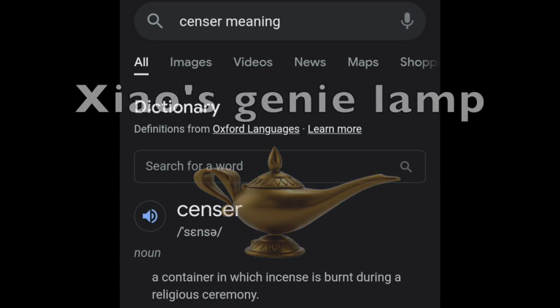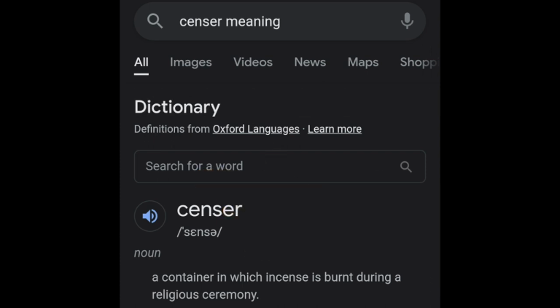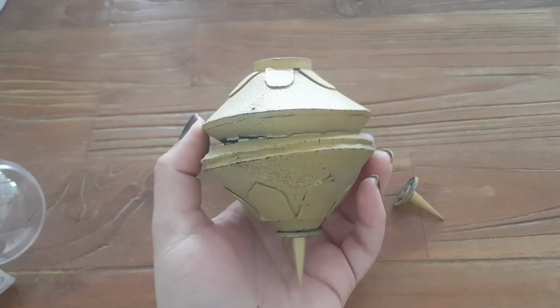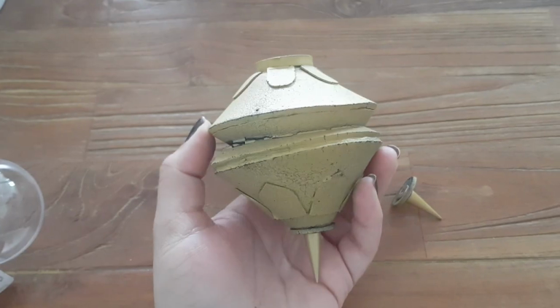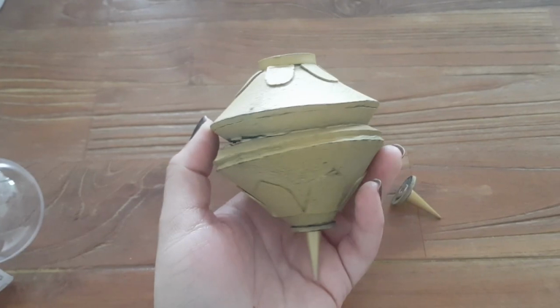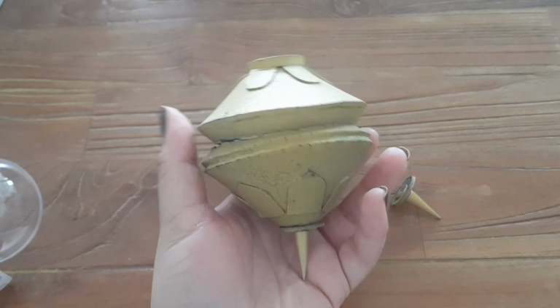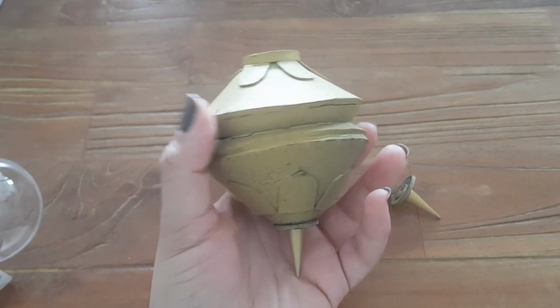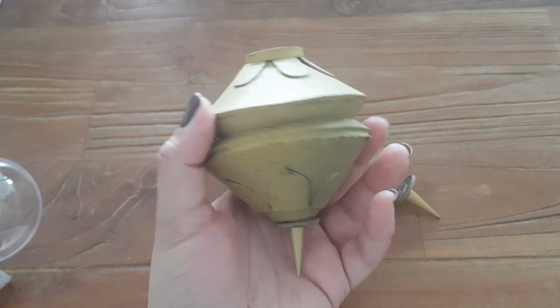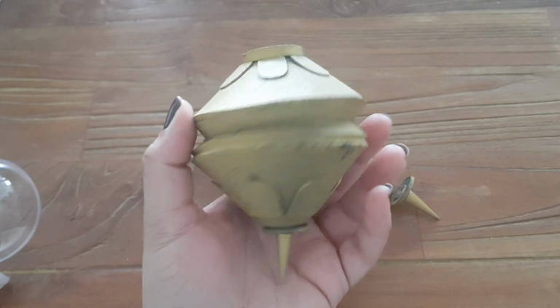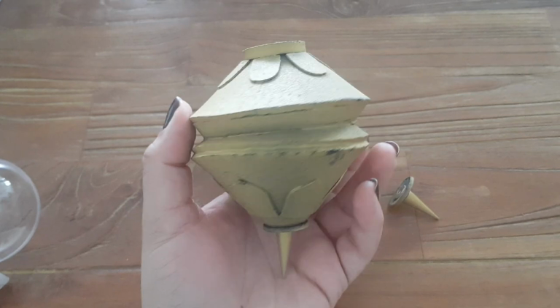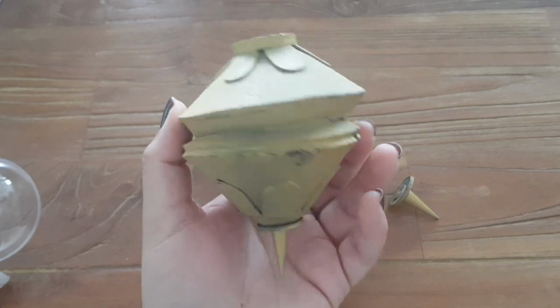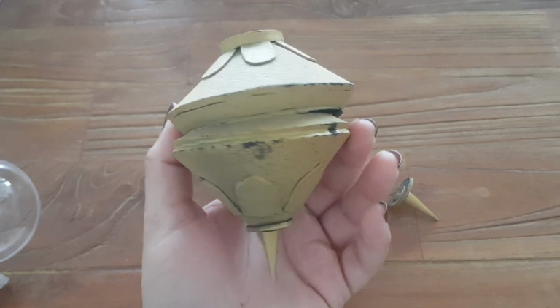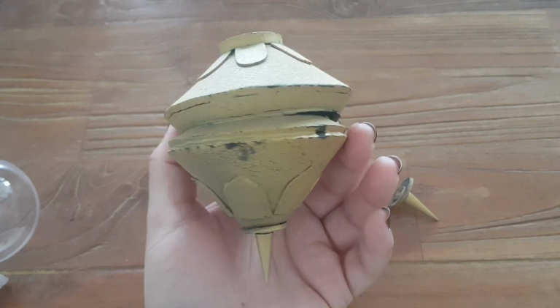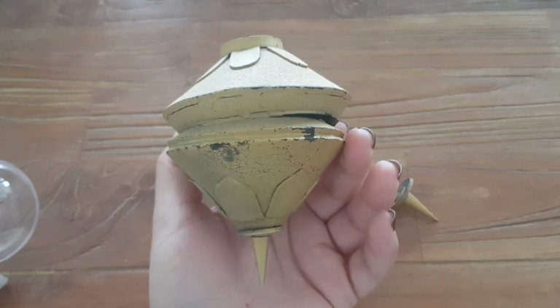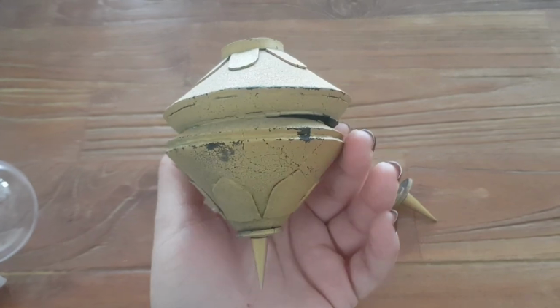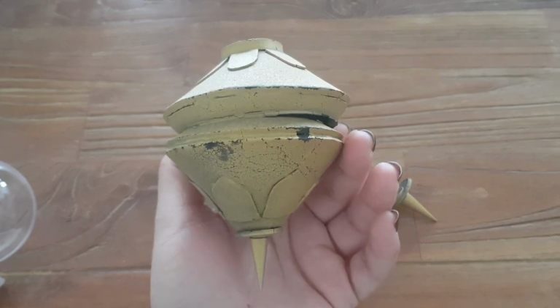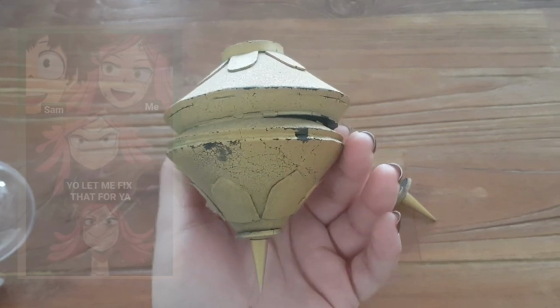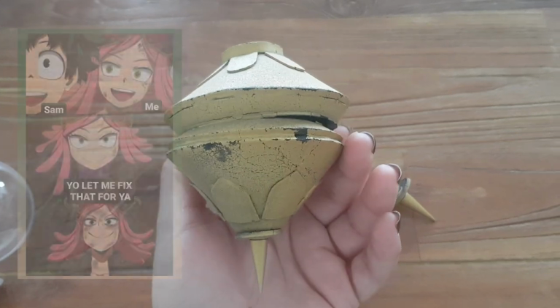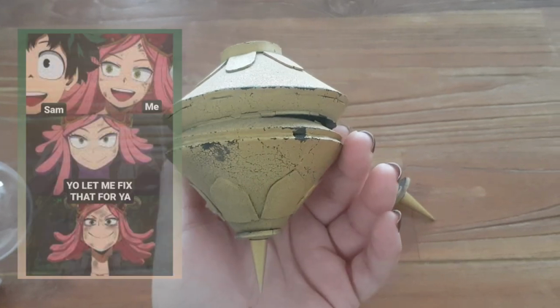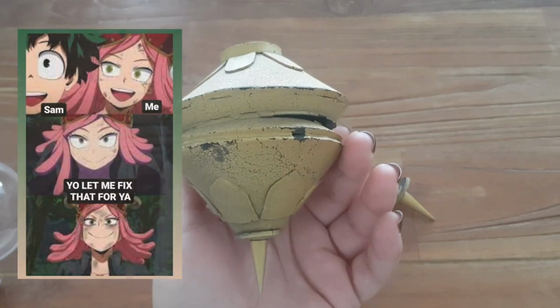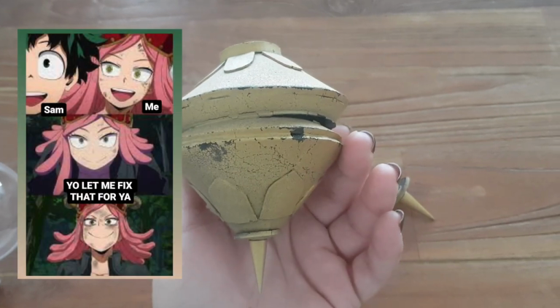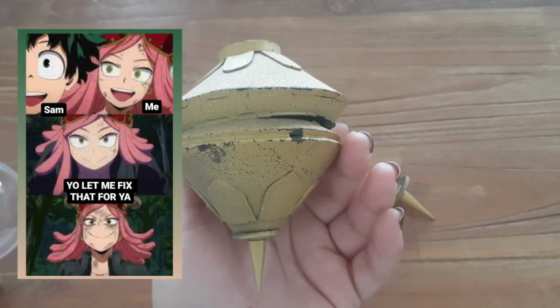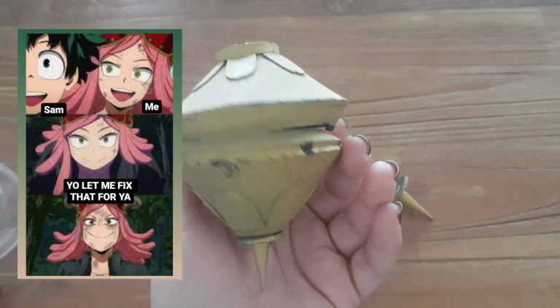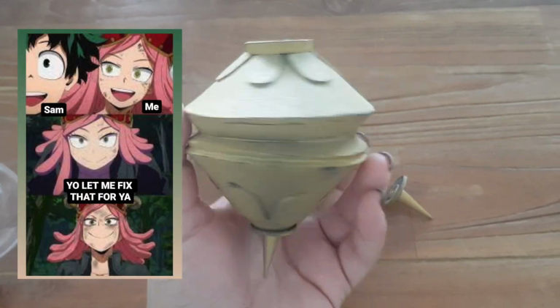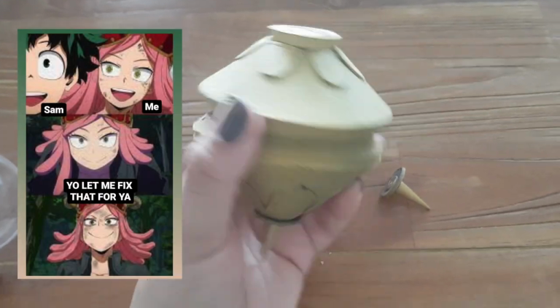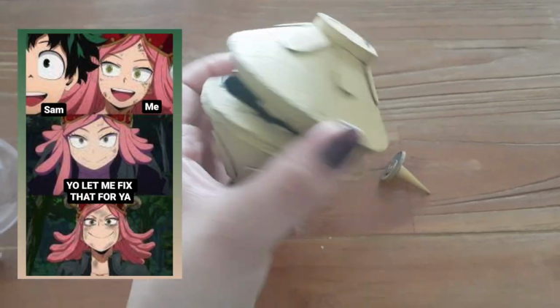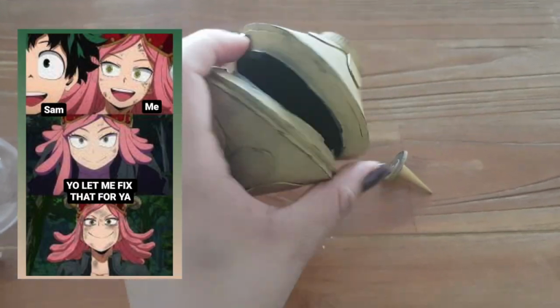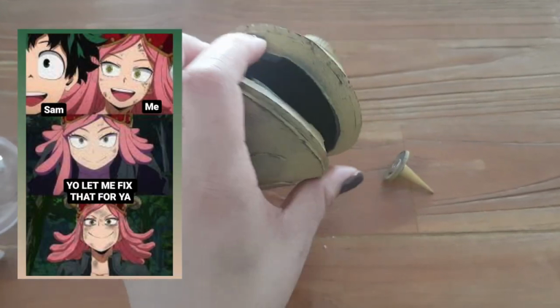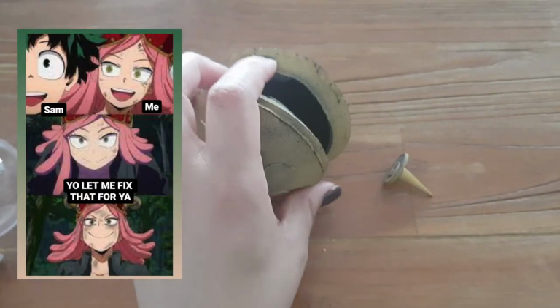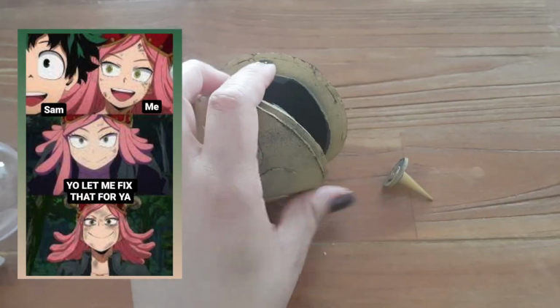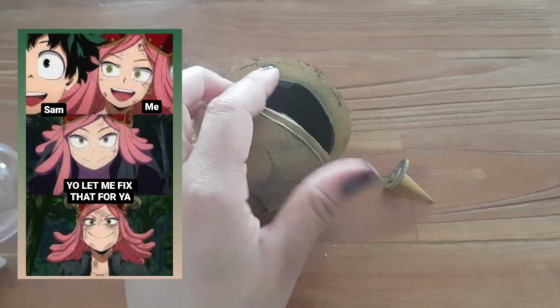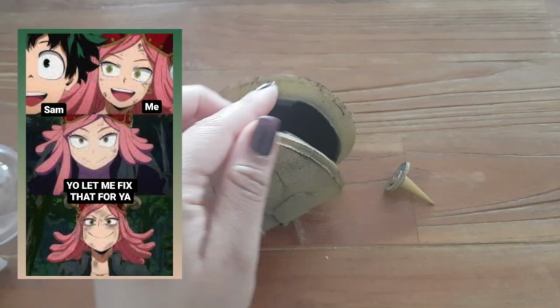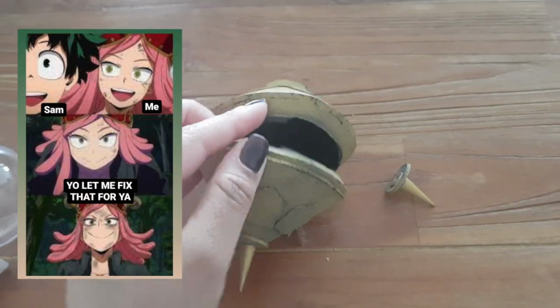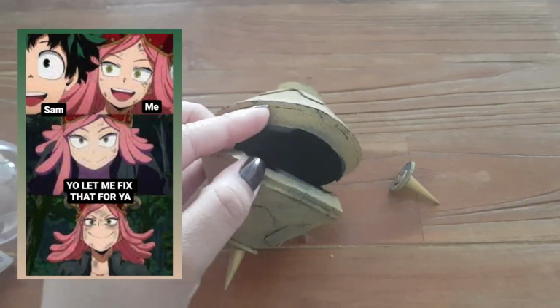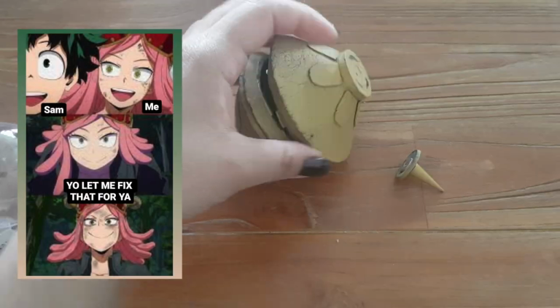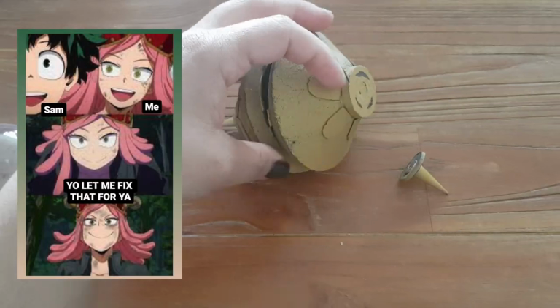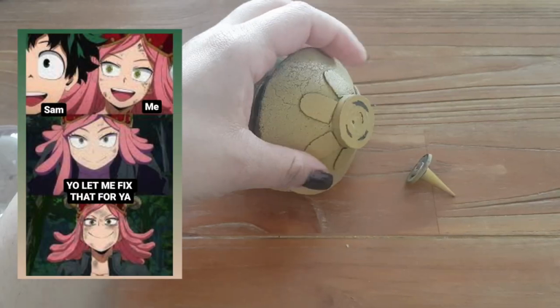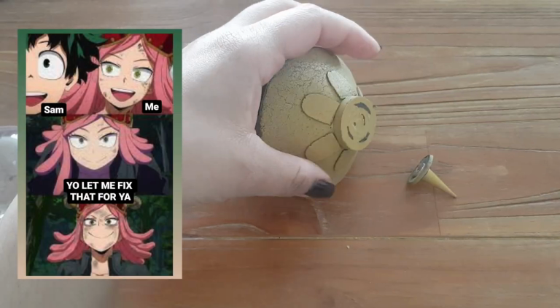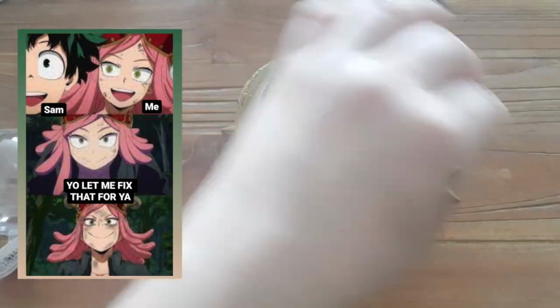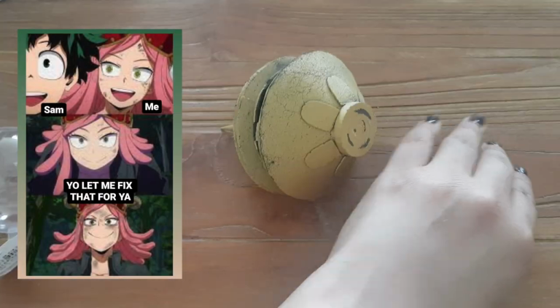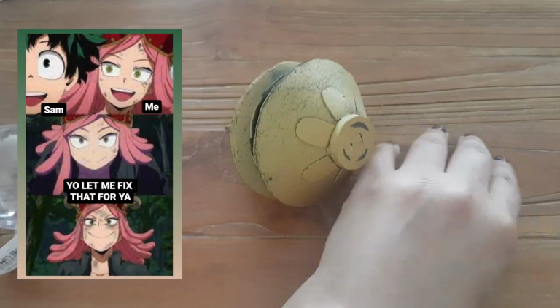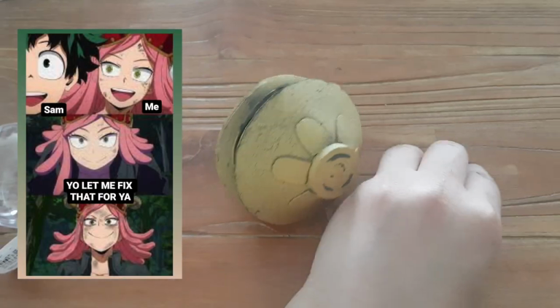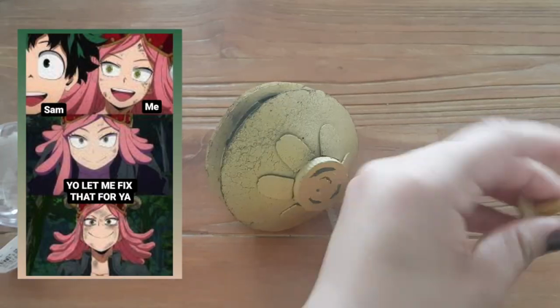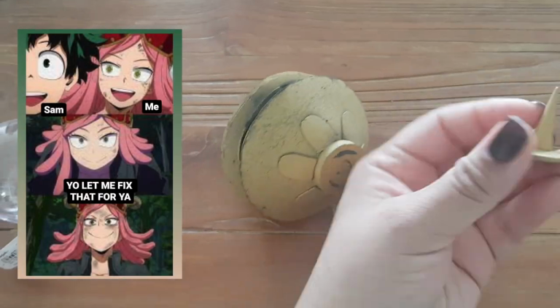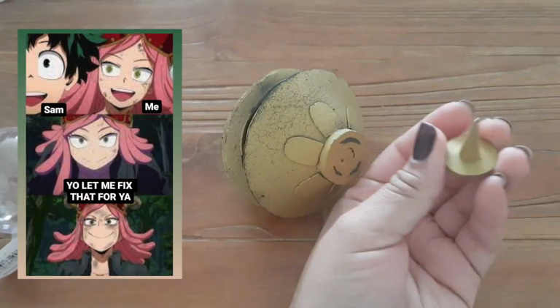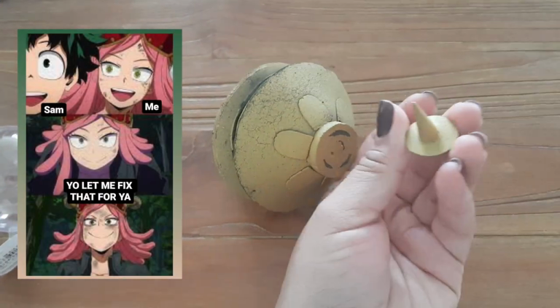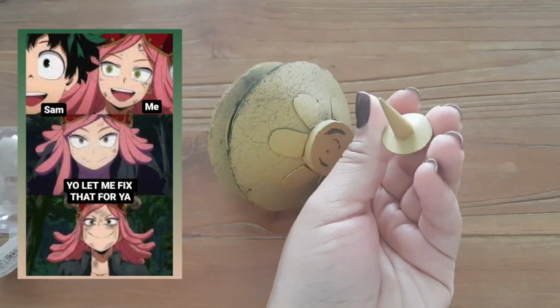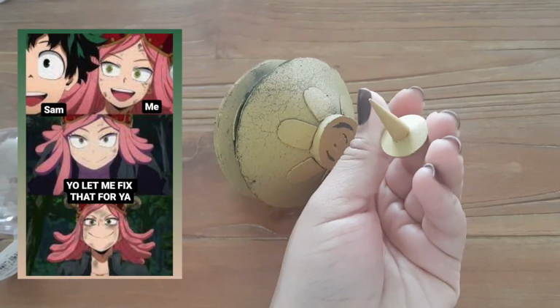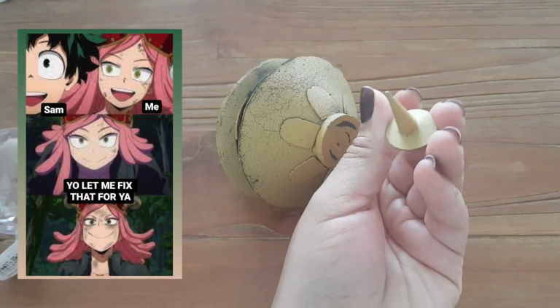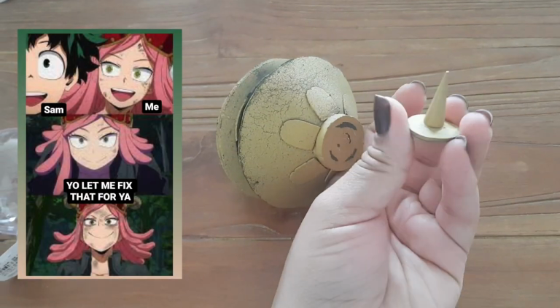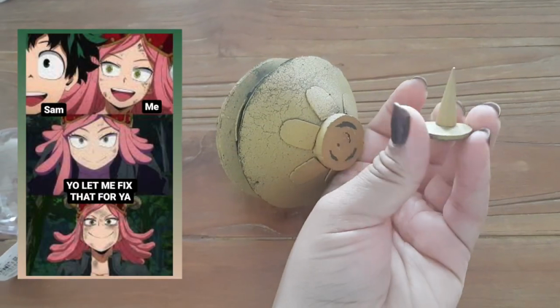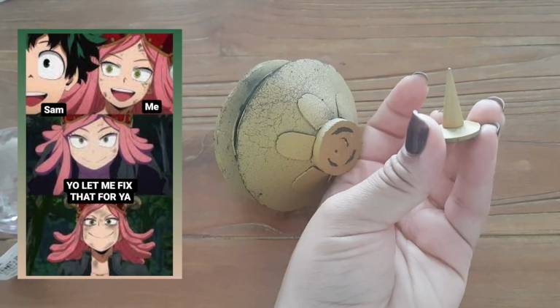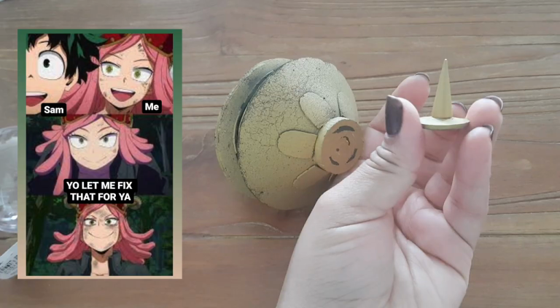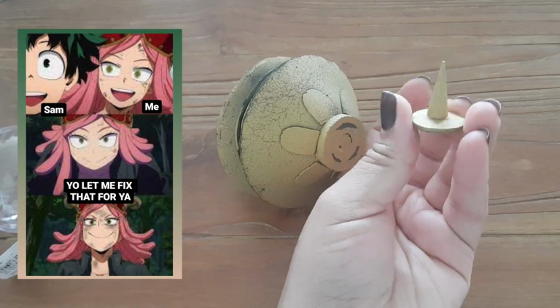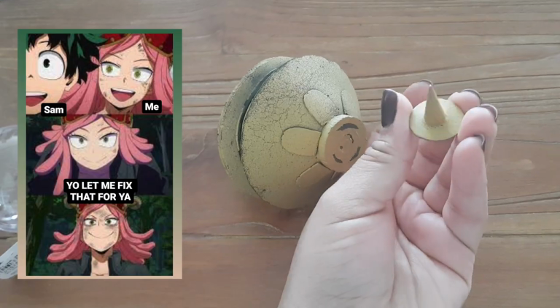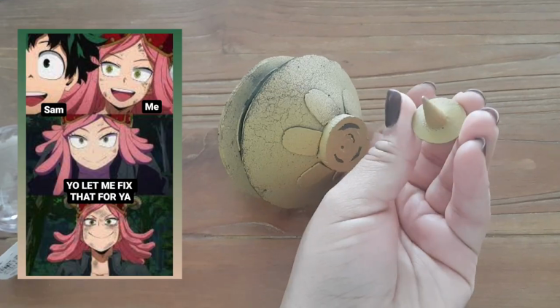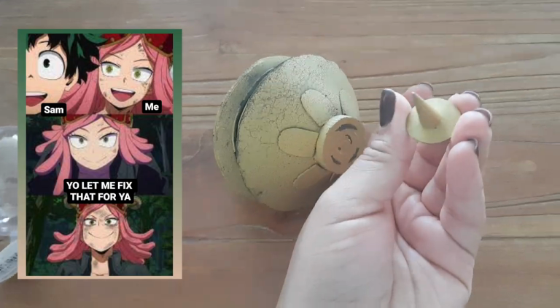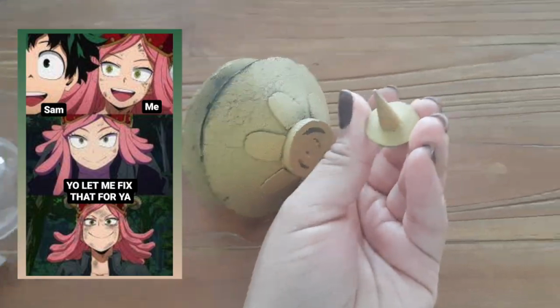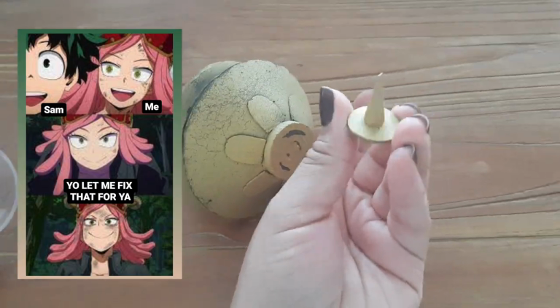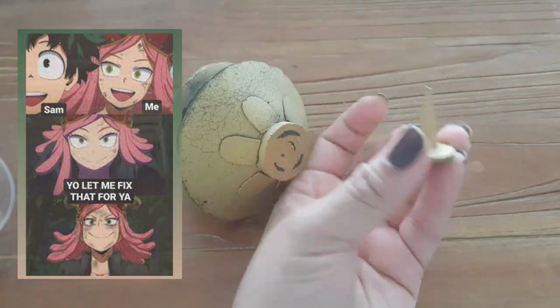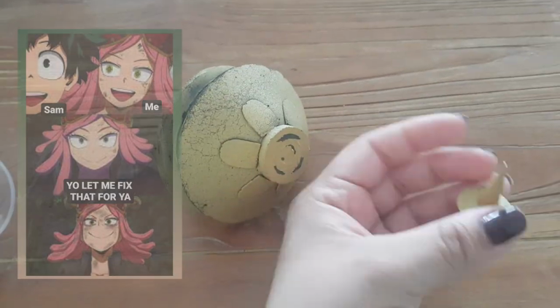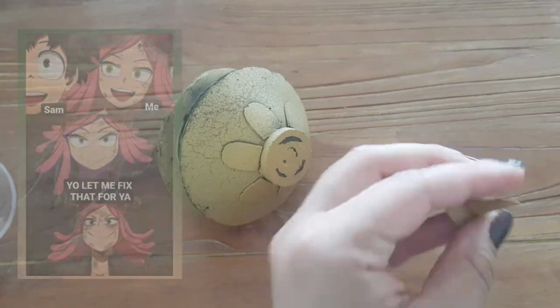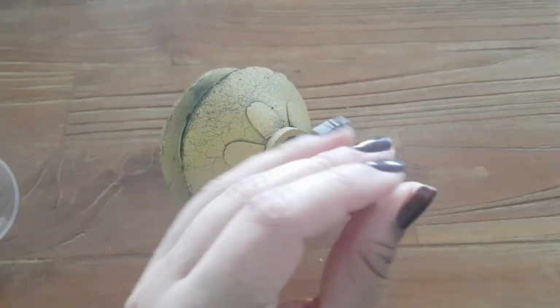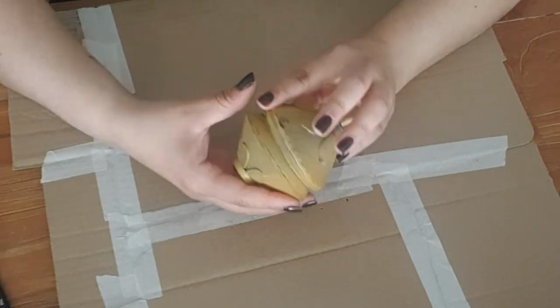I saw this censer and I couldn't contain my inner Hatsune Mei and I told my friend, yo, let me make you a new one. So let's get into it.